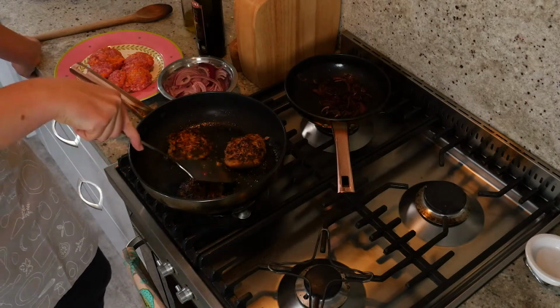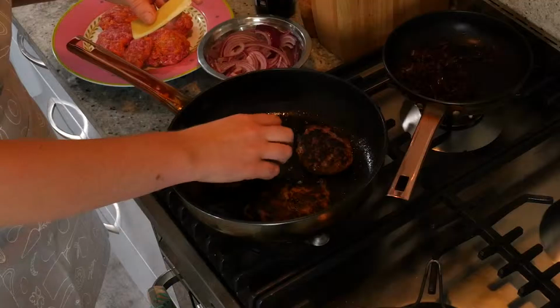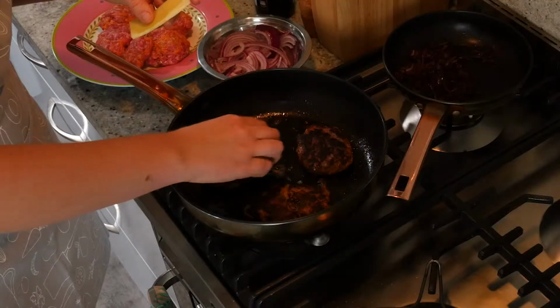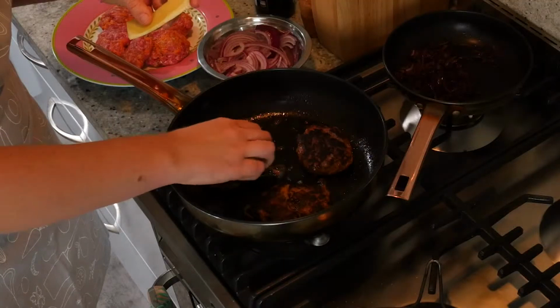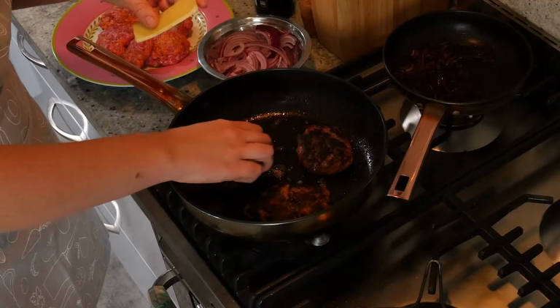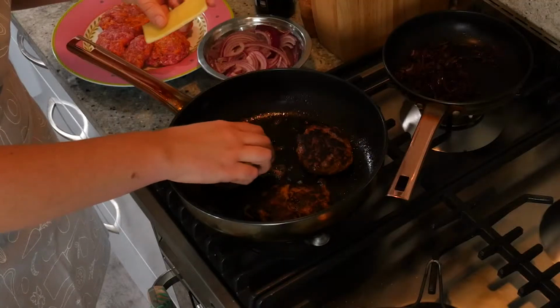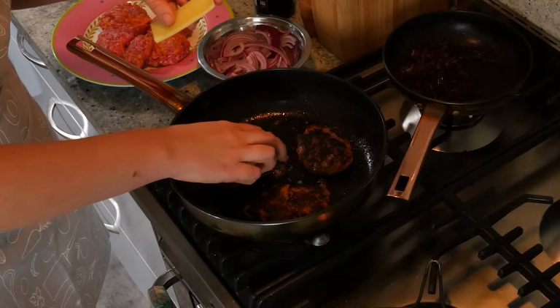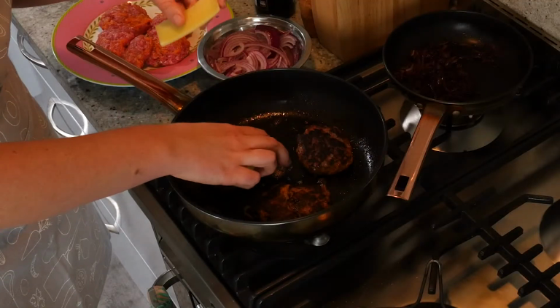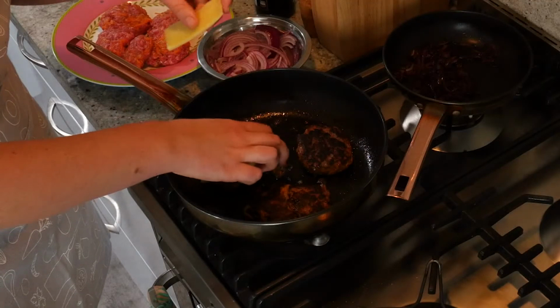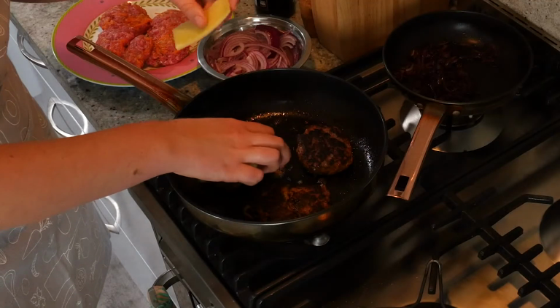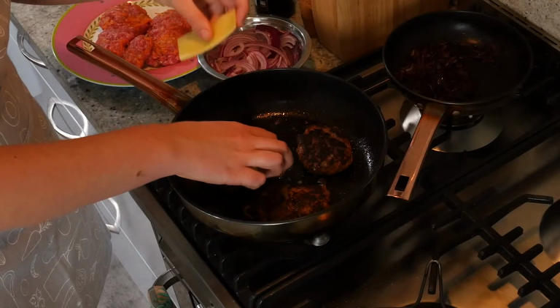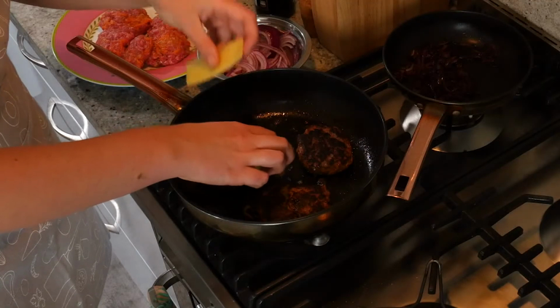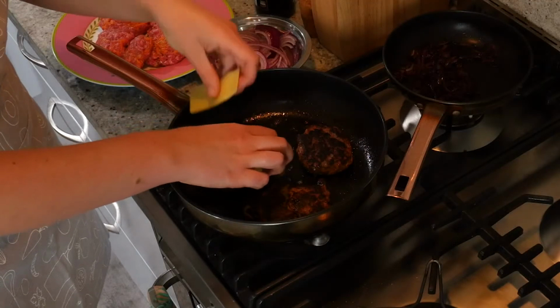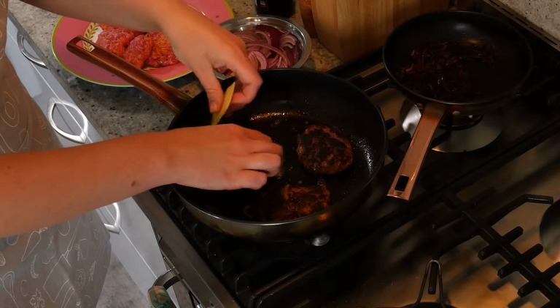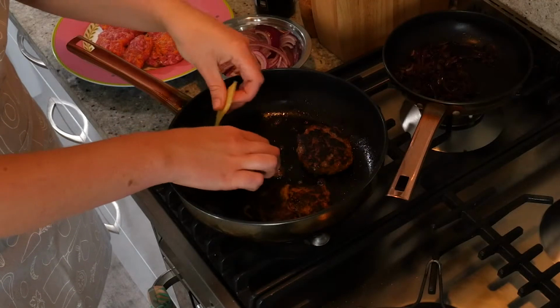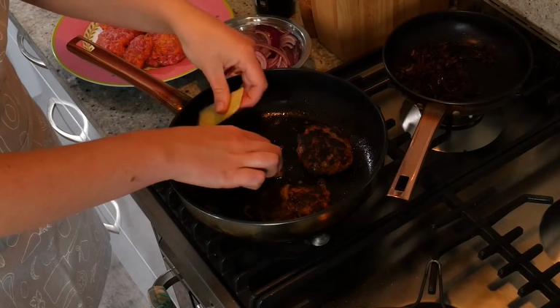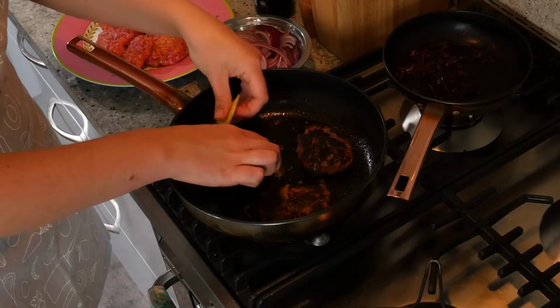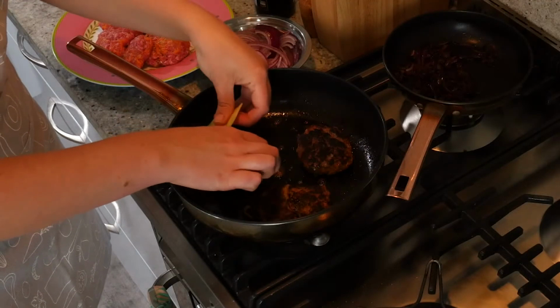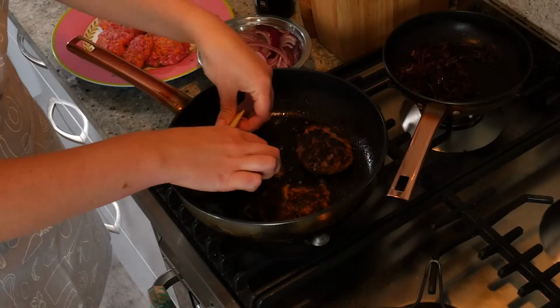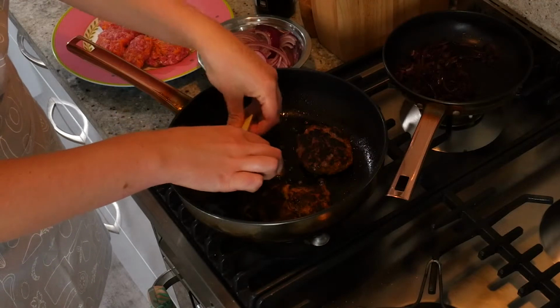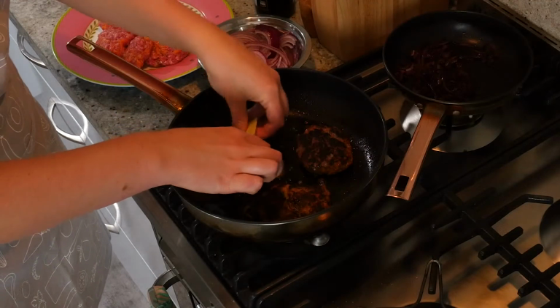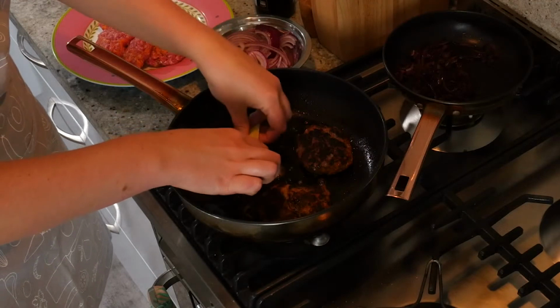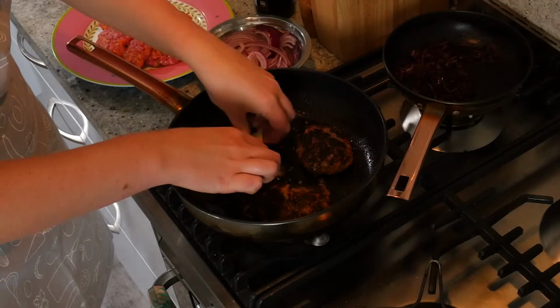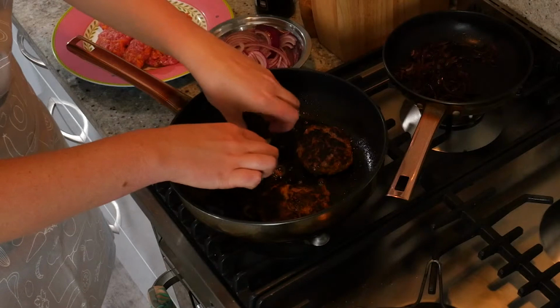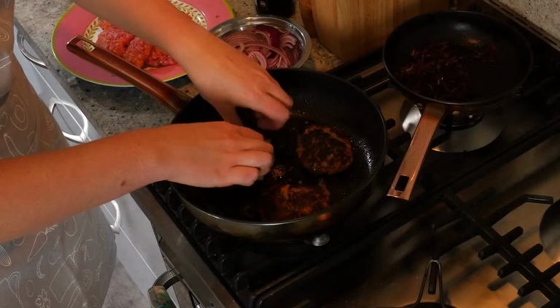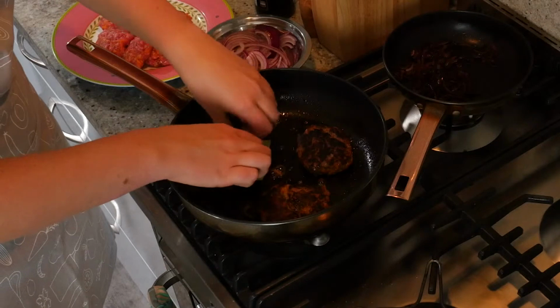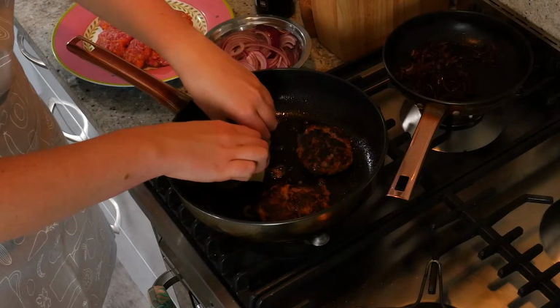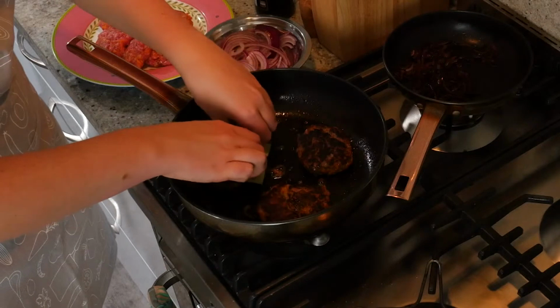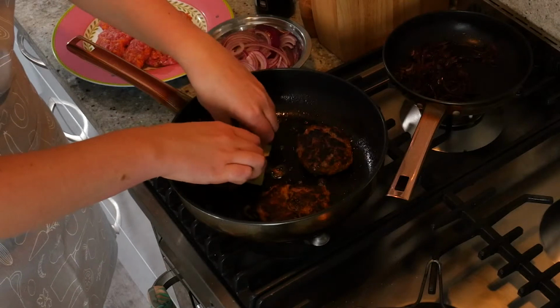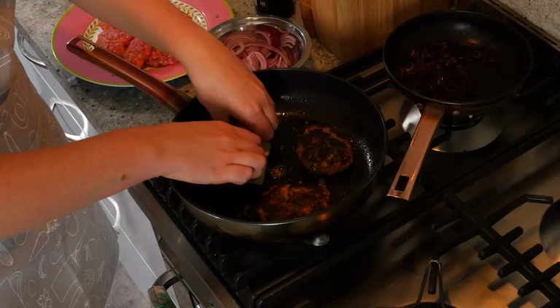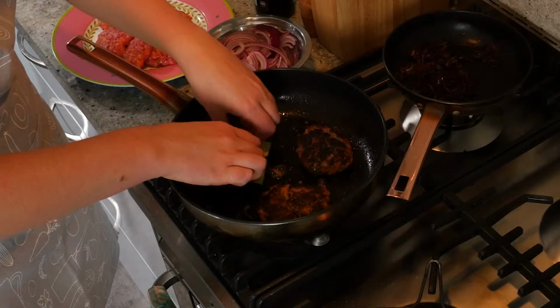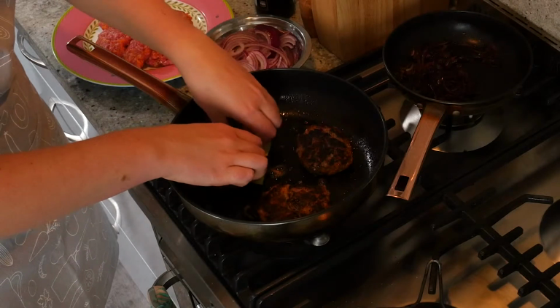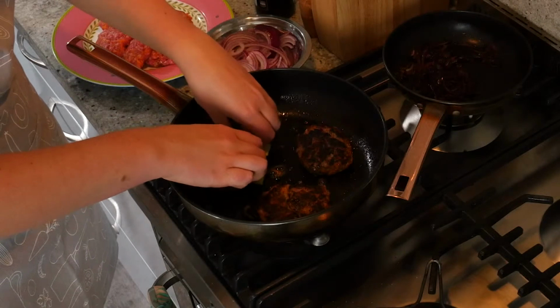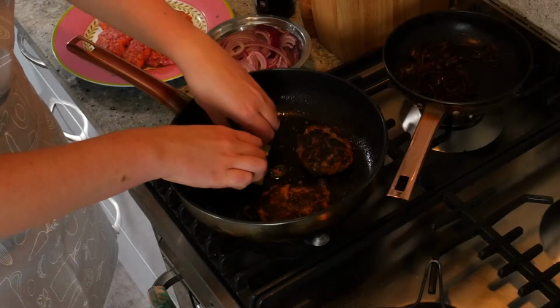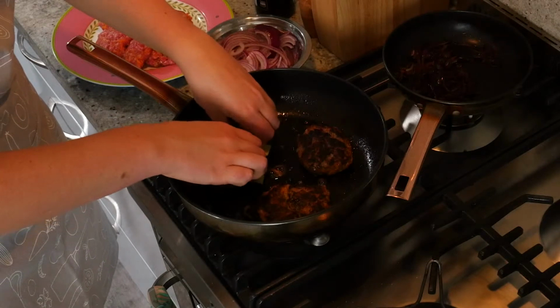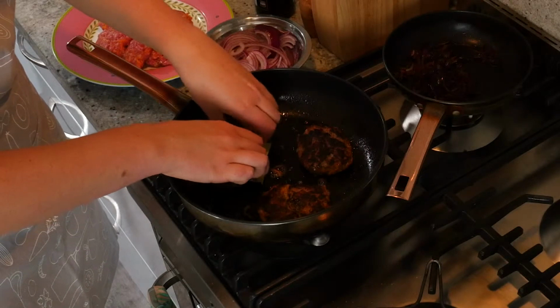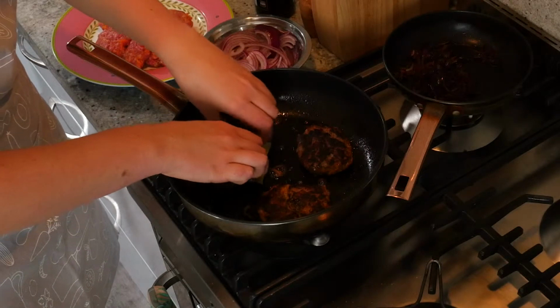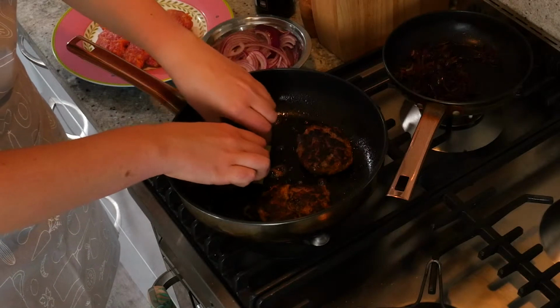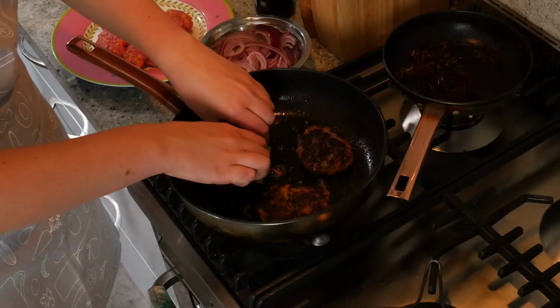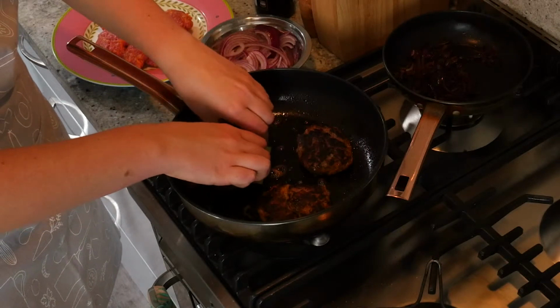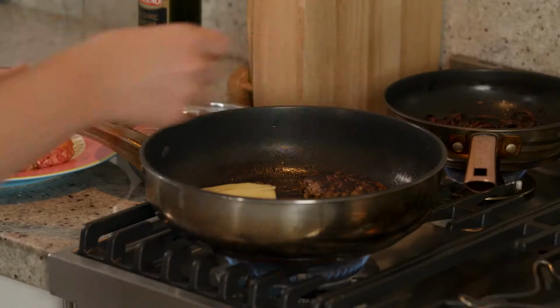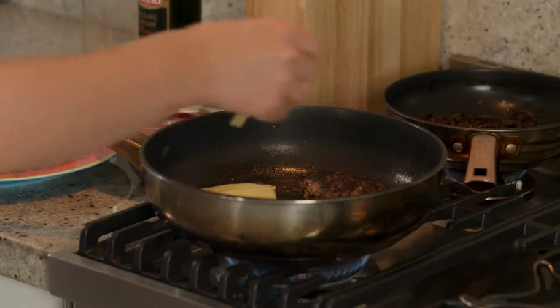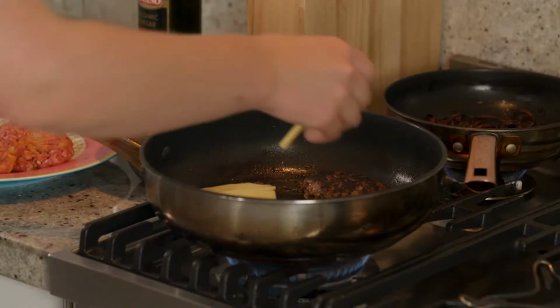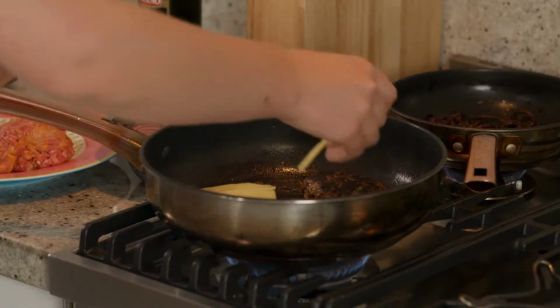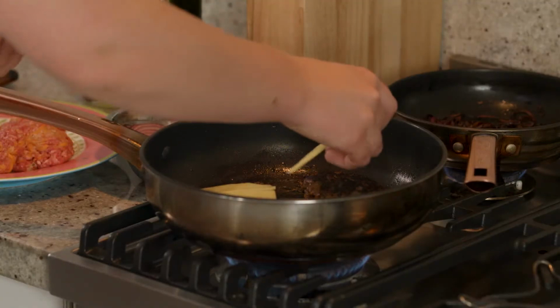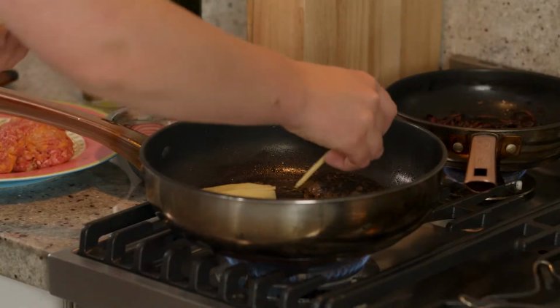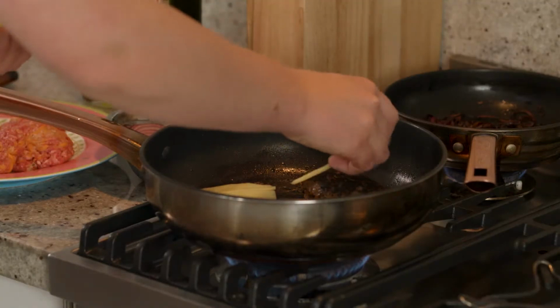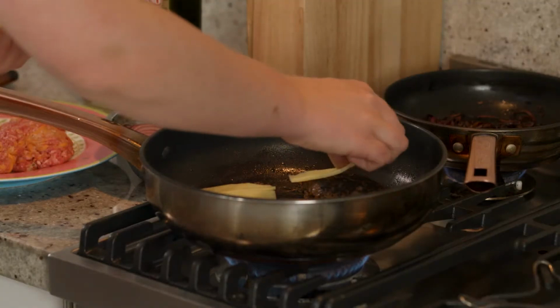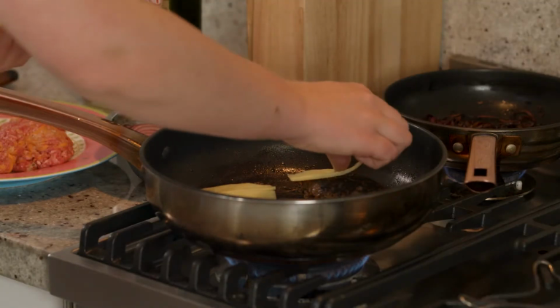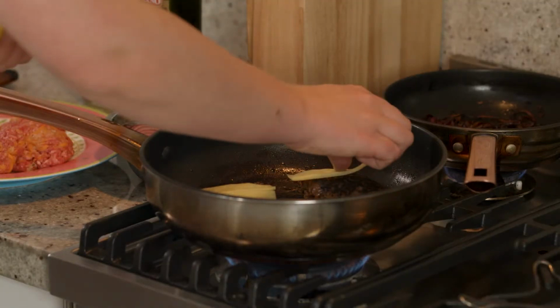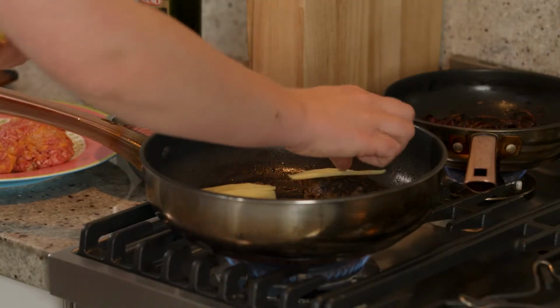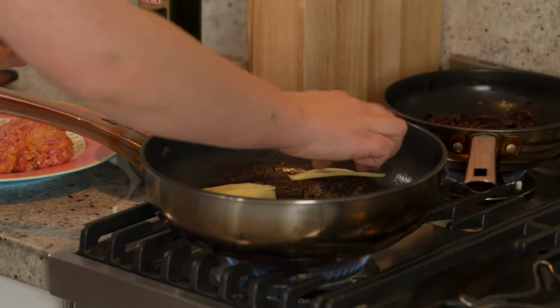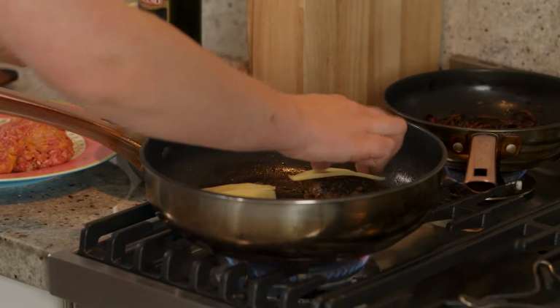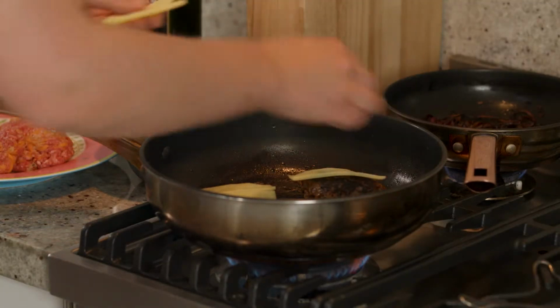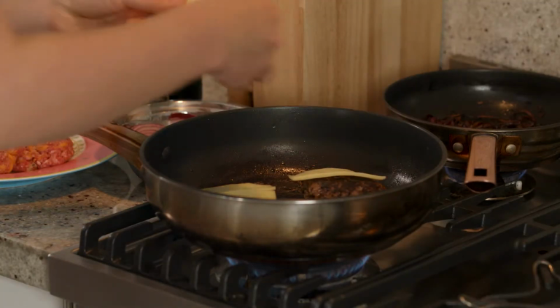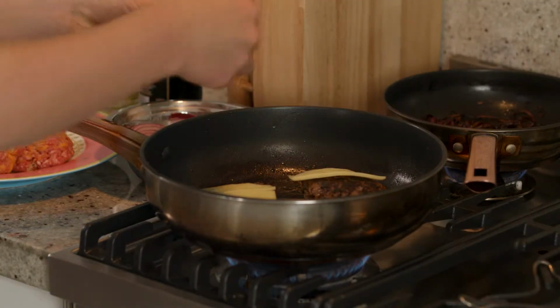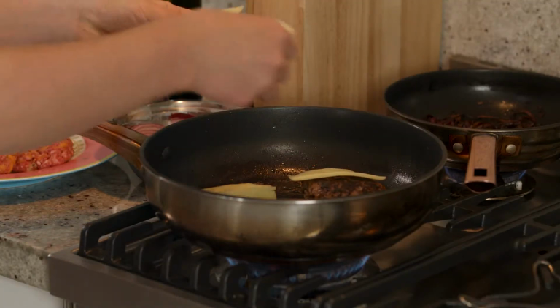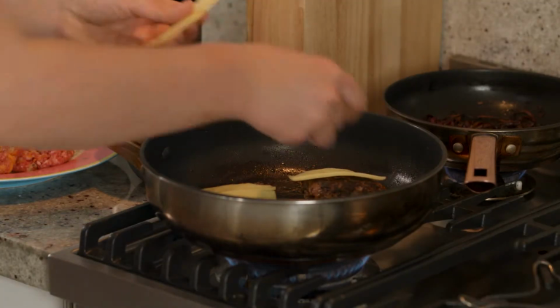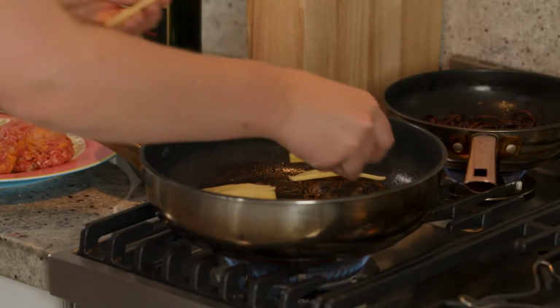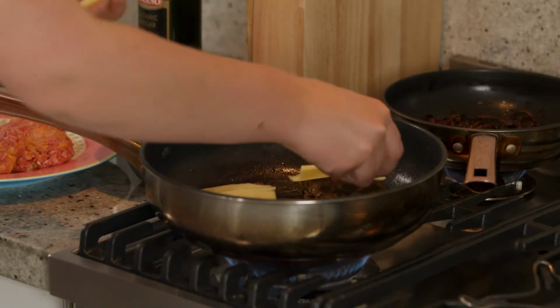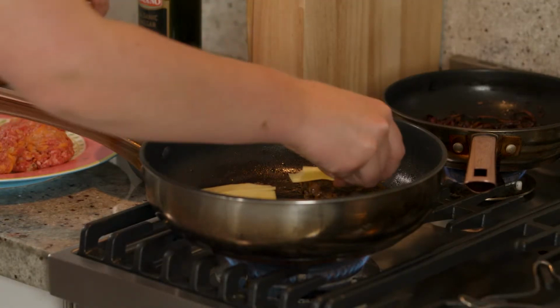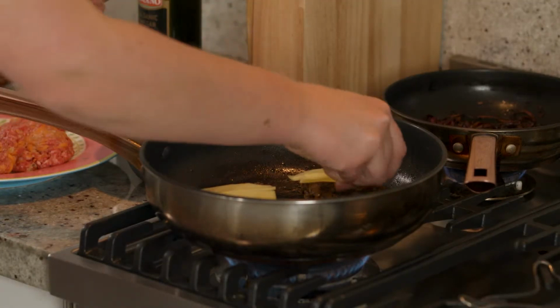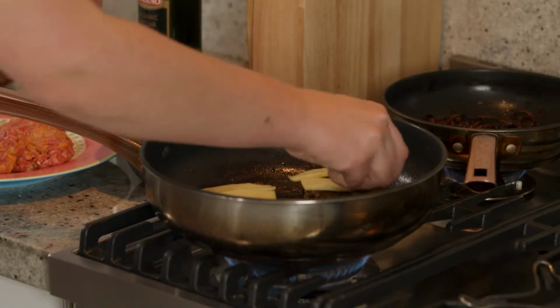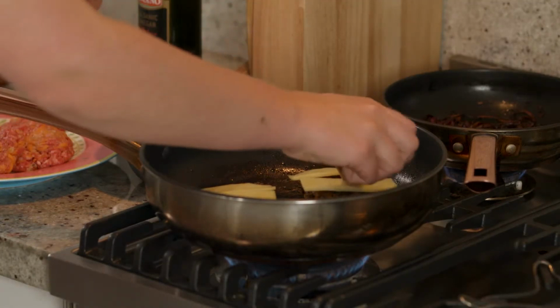If you like, when they're nearly done you can add a slice of cheese on top to make it nice and melty. That was my favourite thing to do when I made these as a little kid.